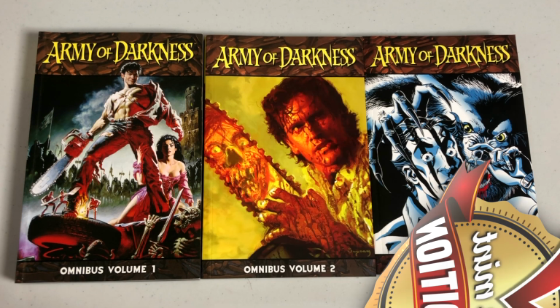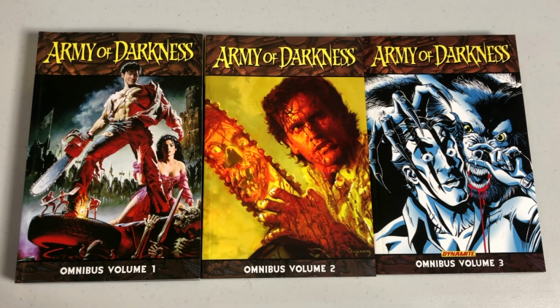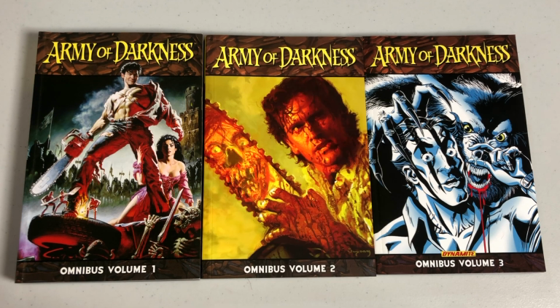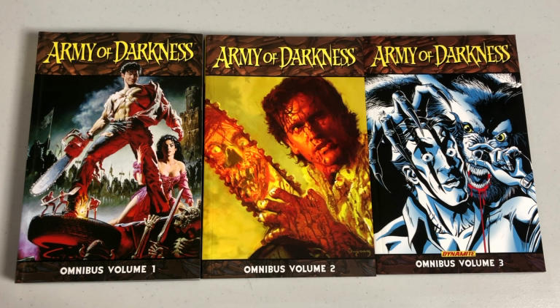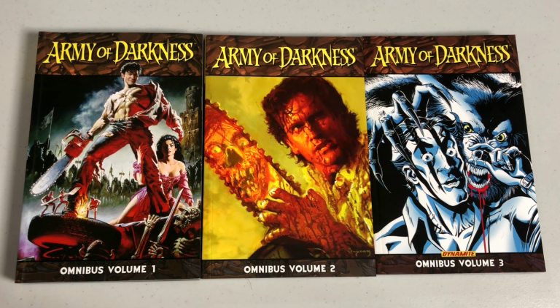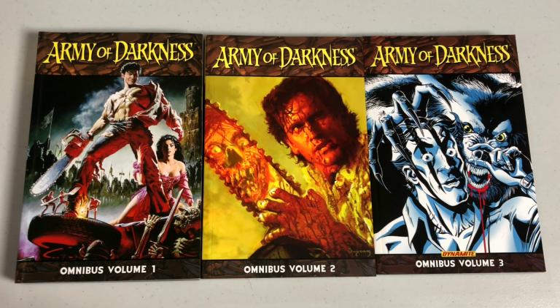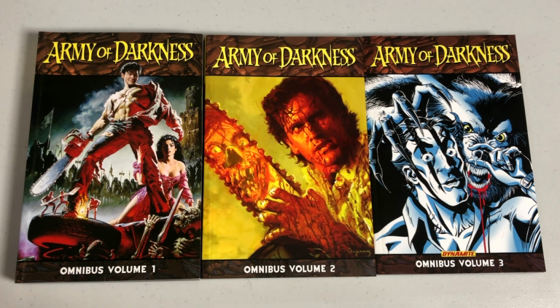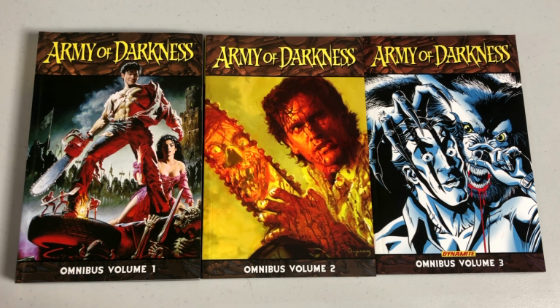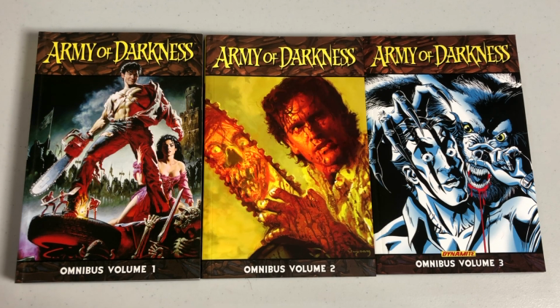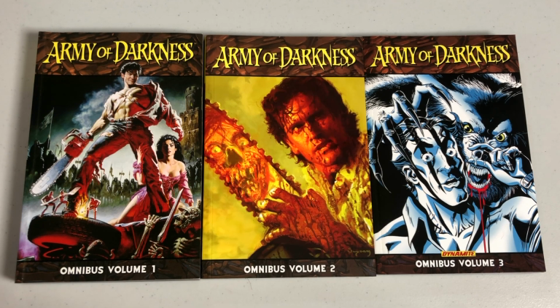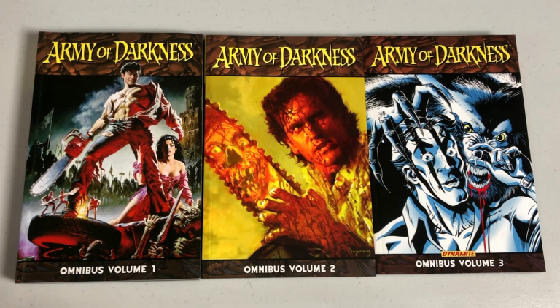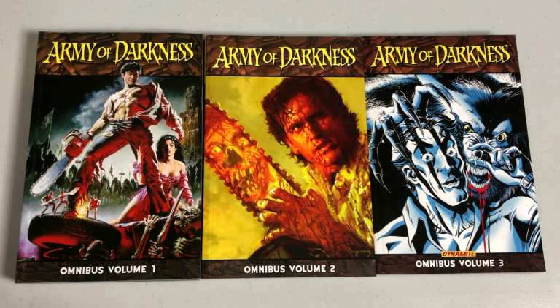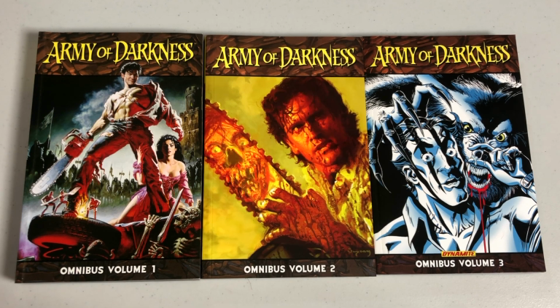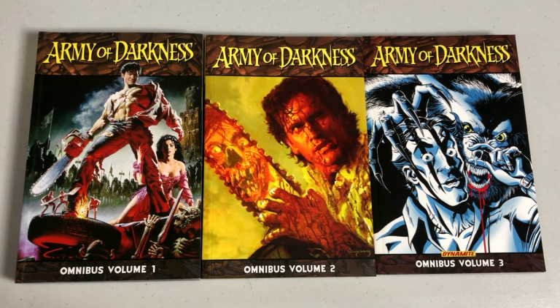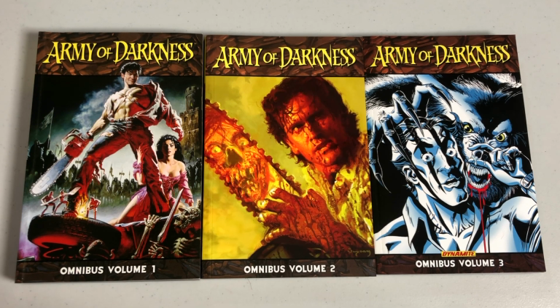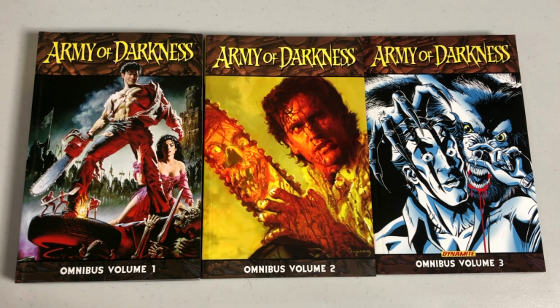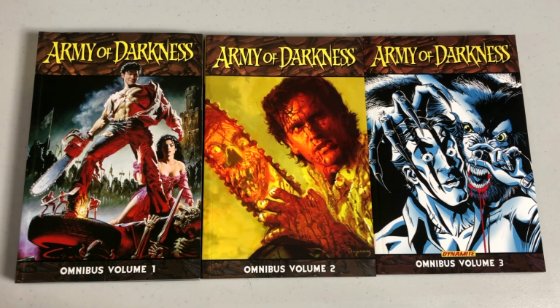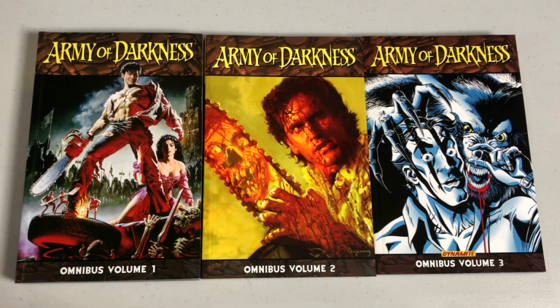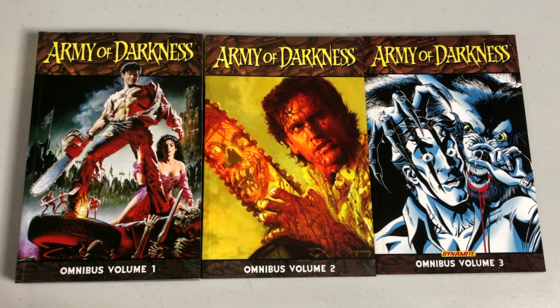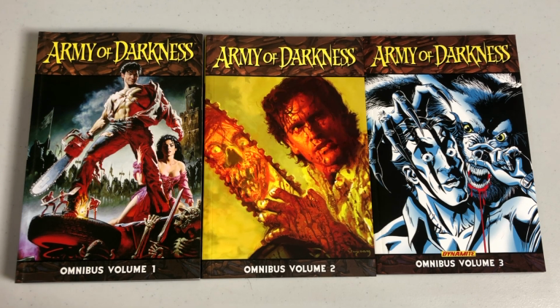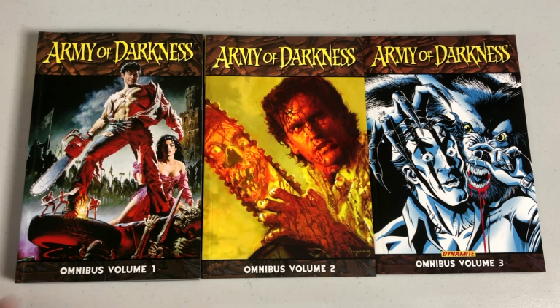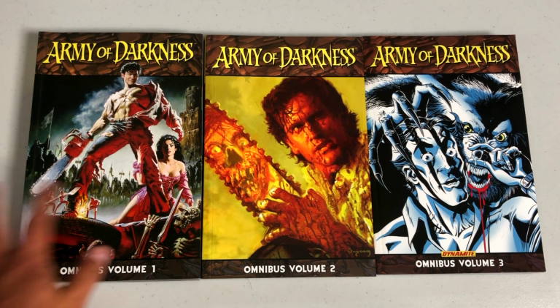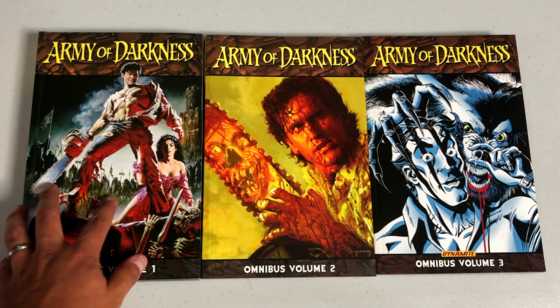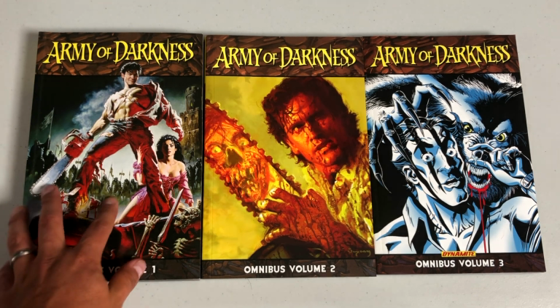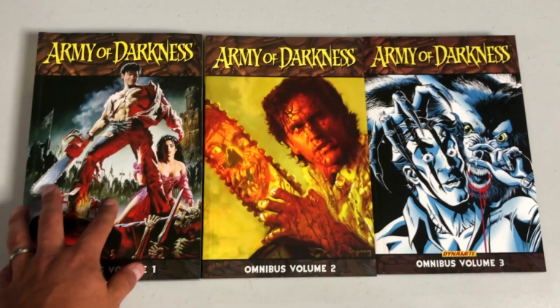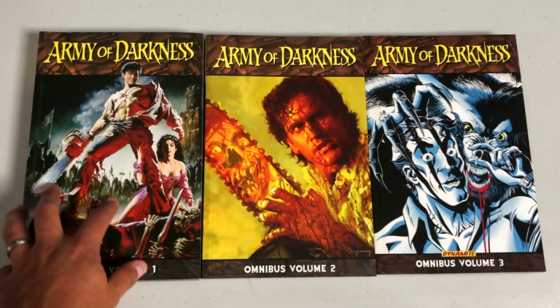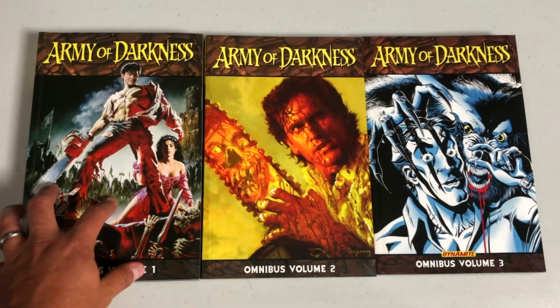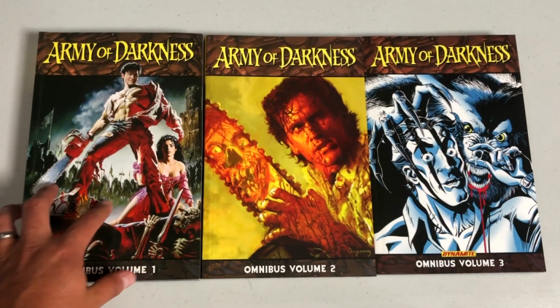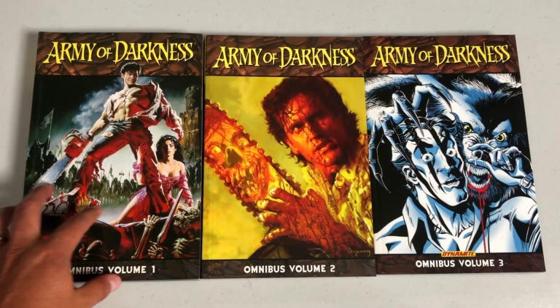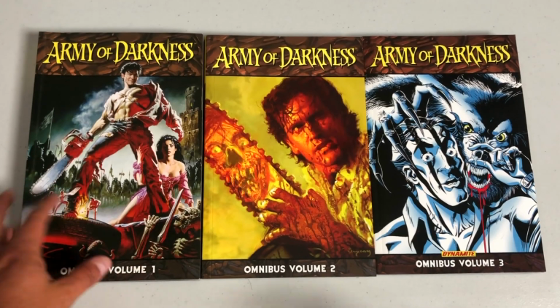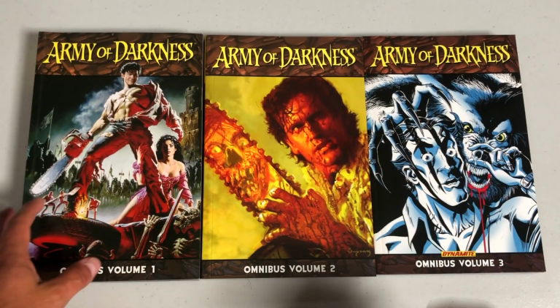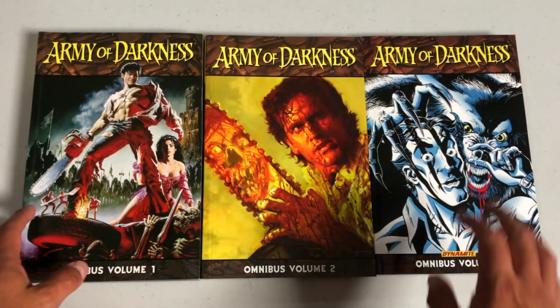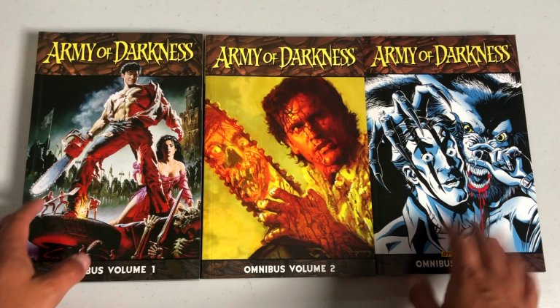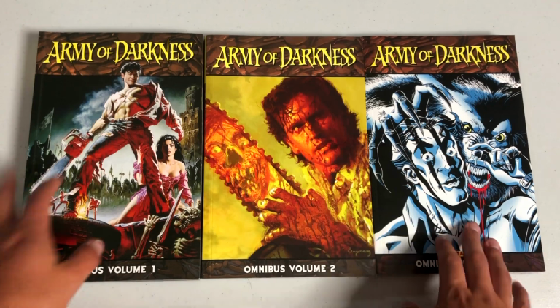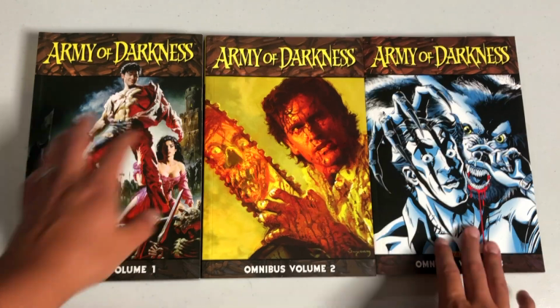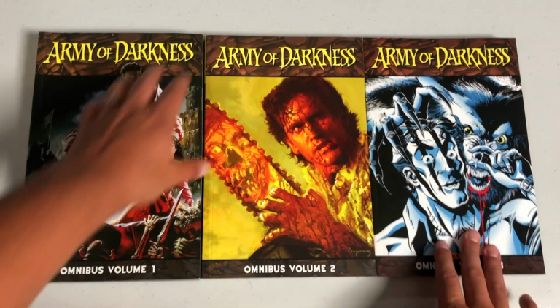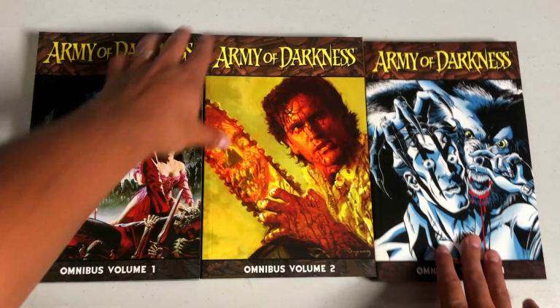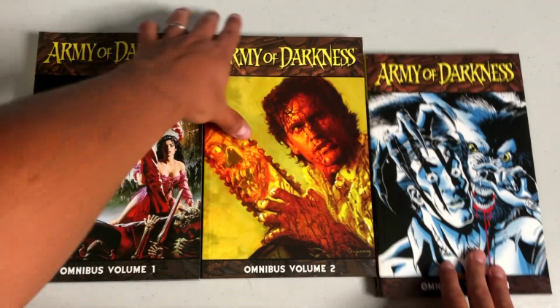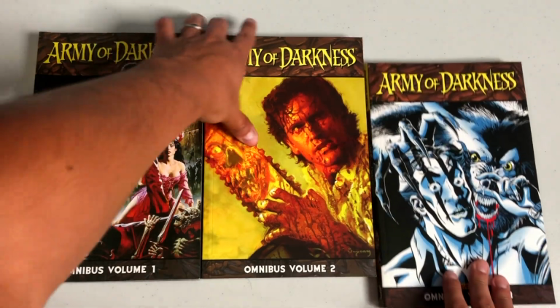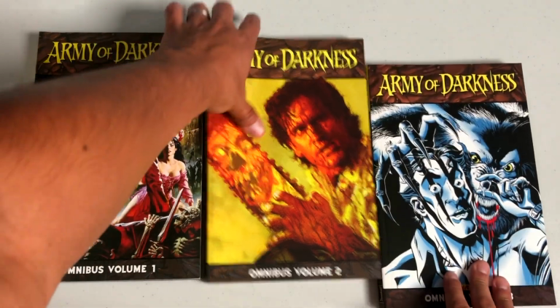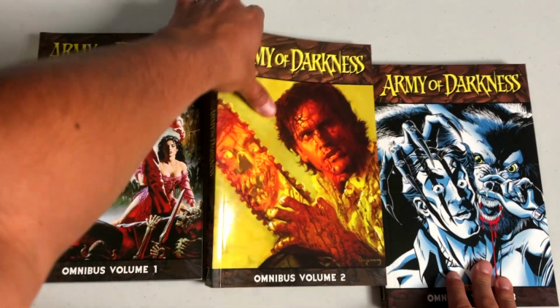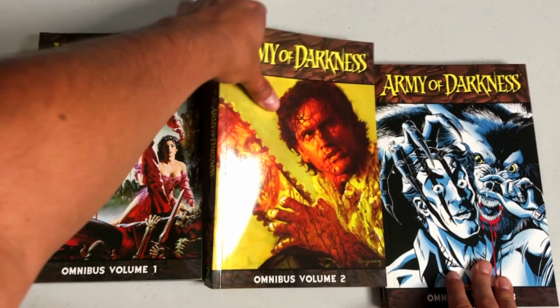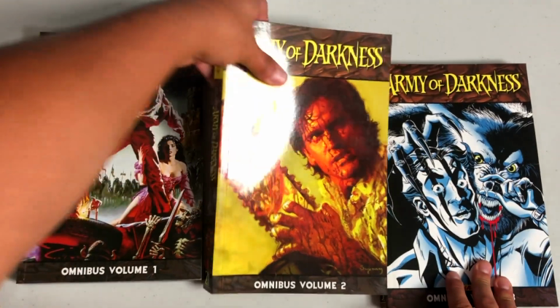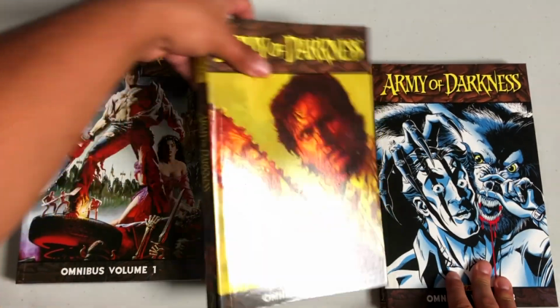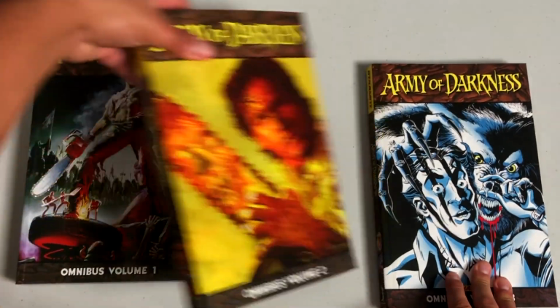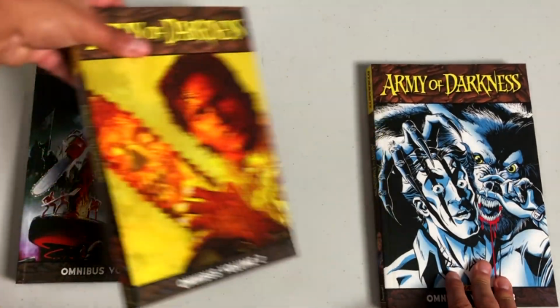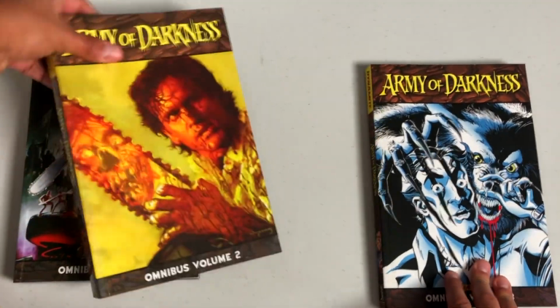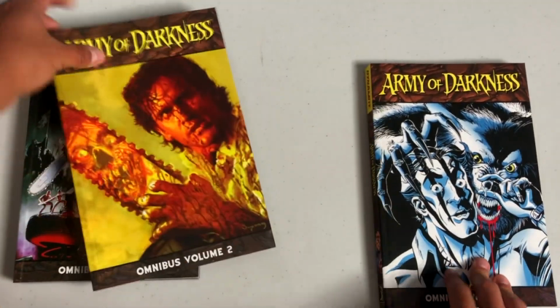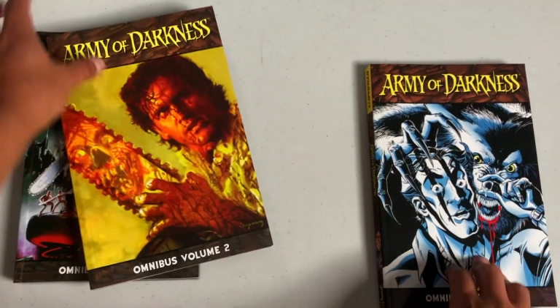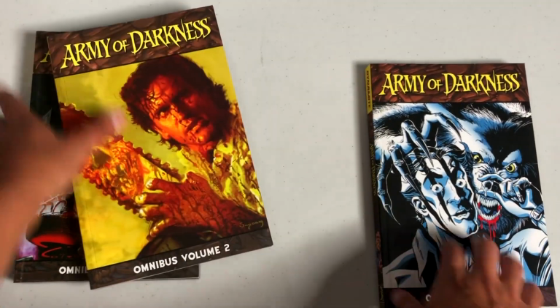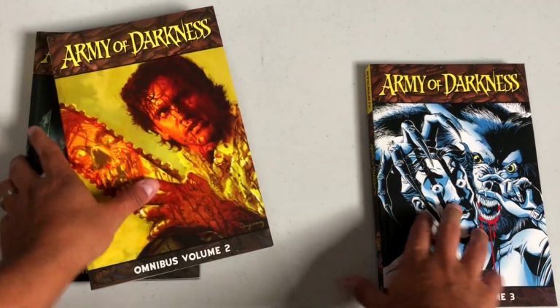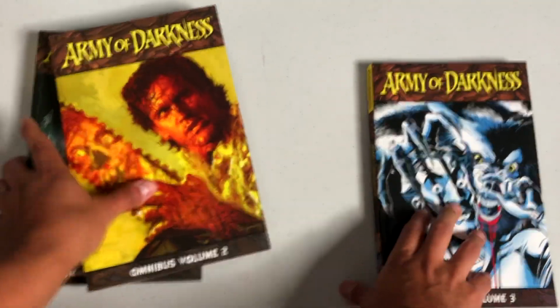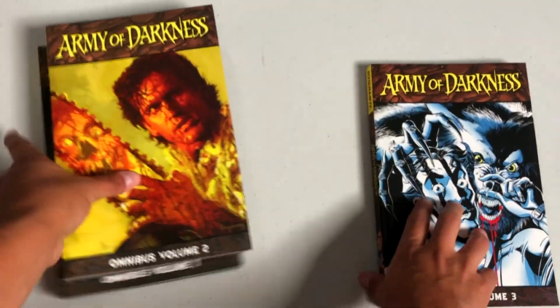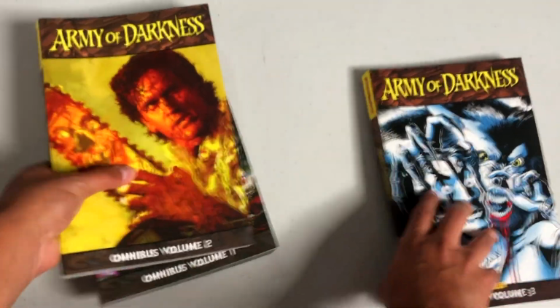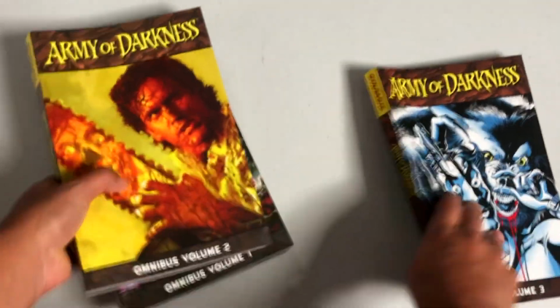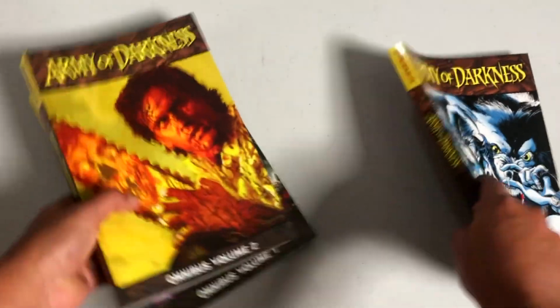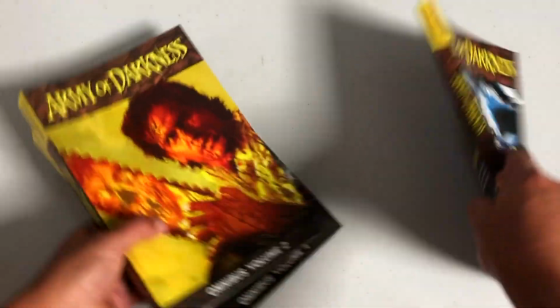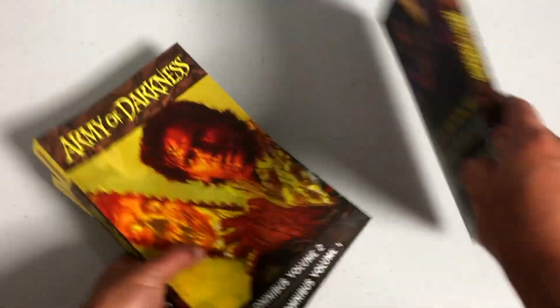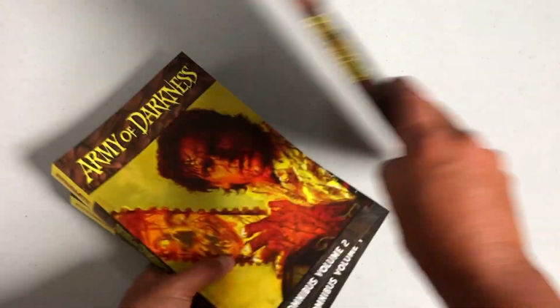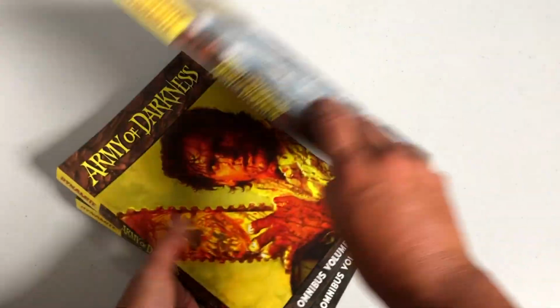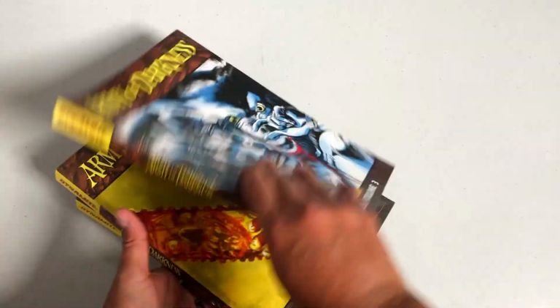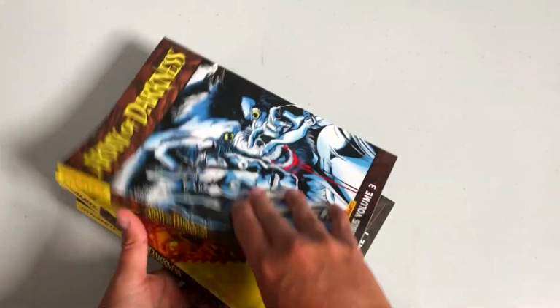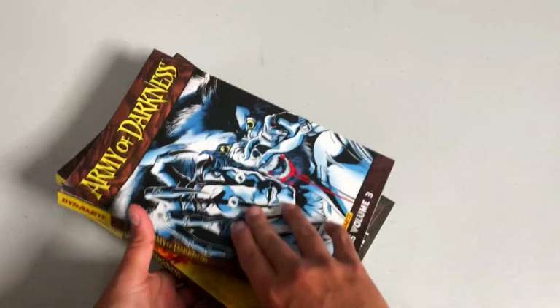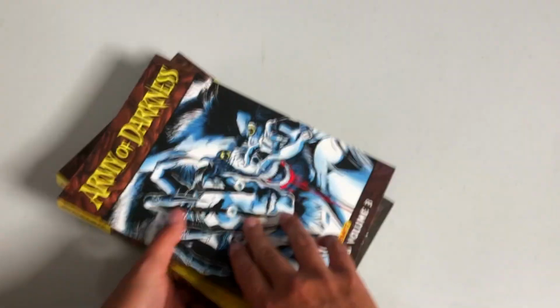Welcome back, everybody. Before I get started, a big shout-out to Vincent Faust for sending us copies of these books.